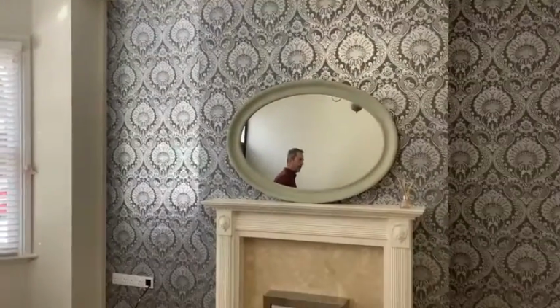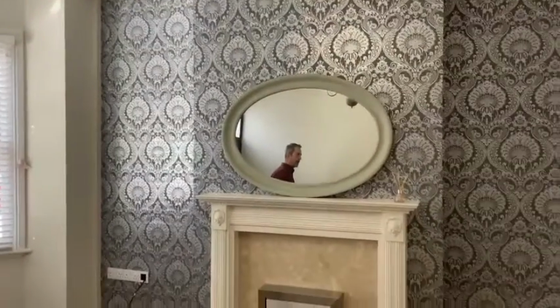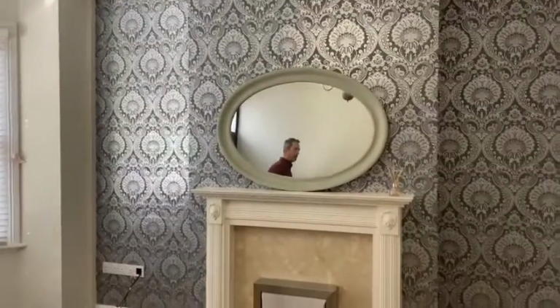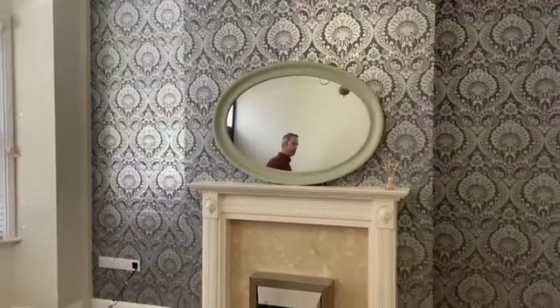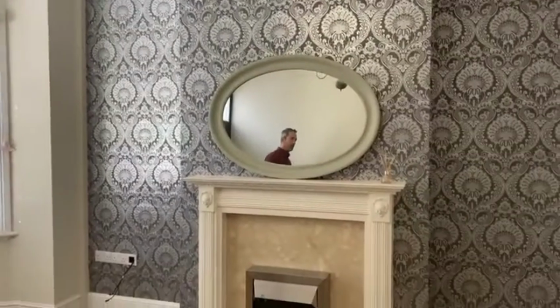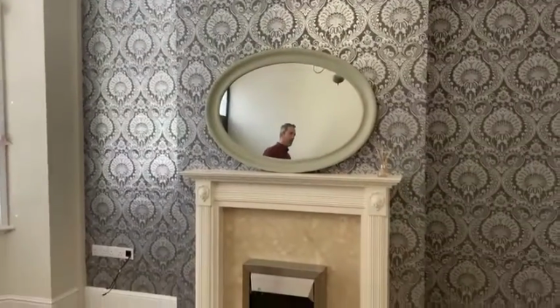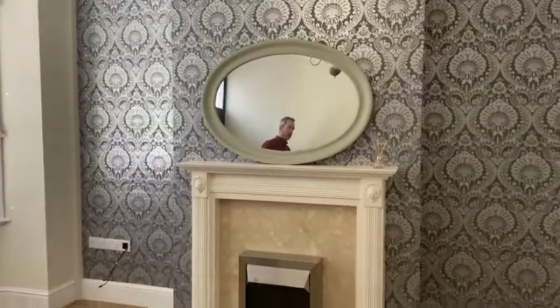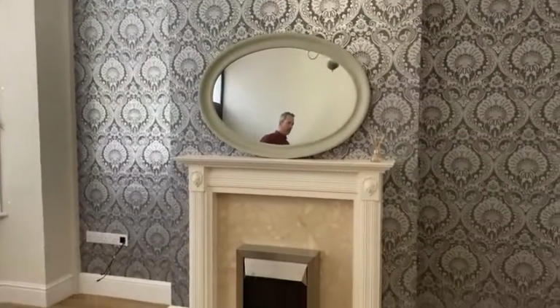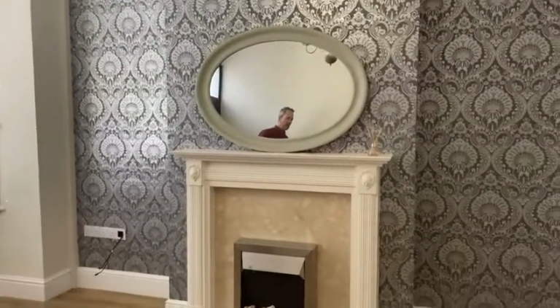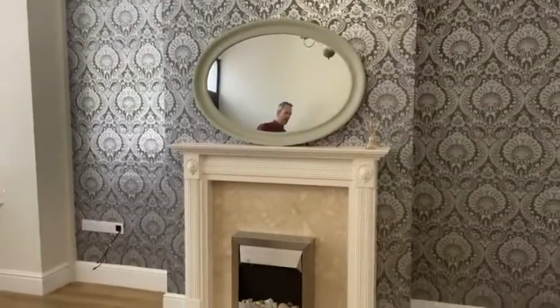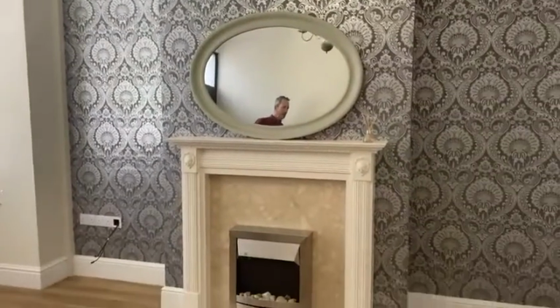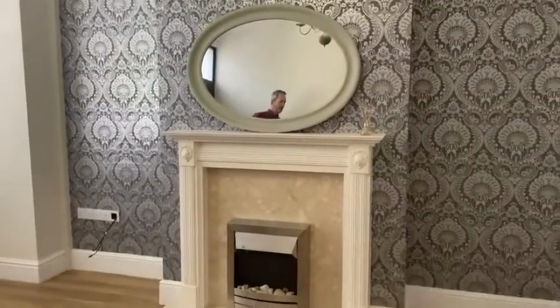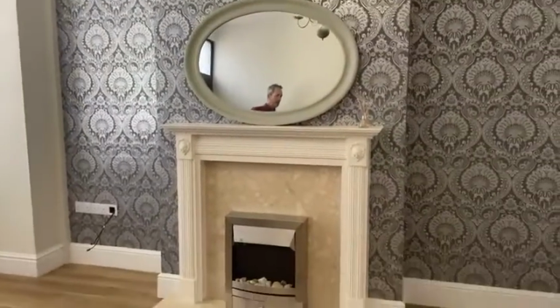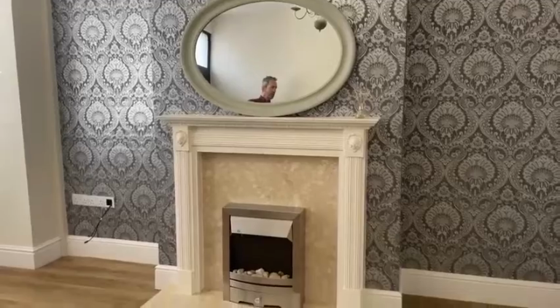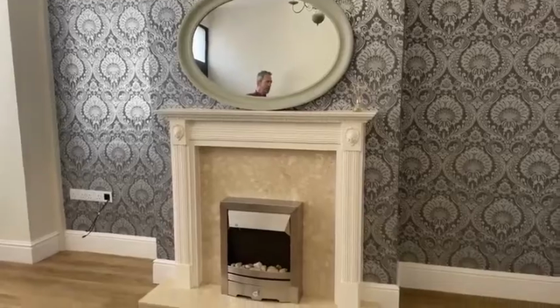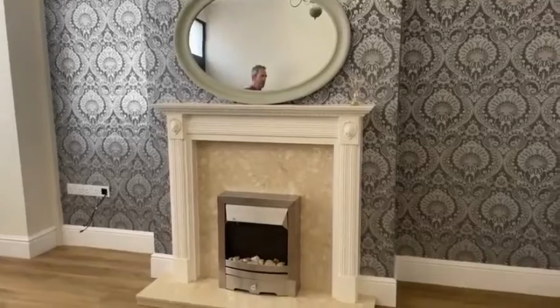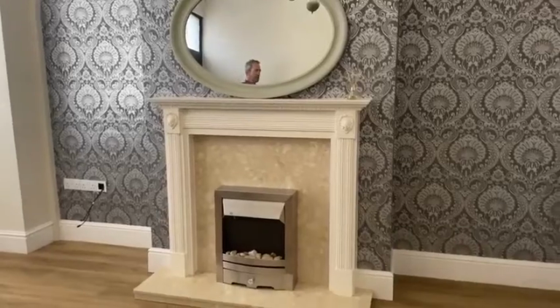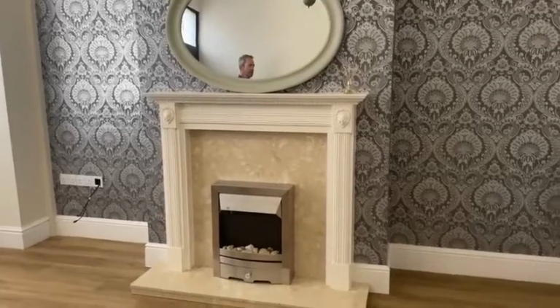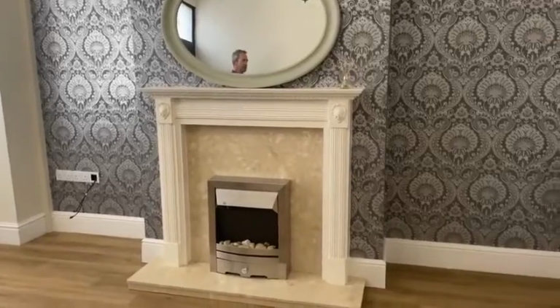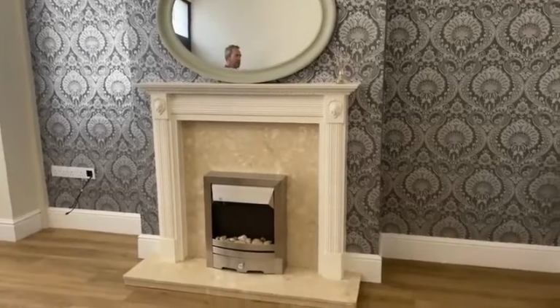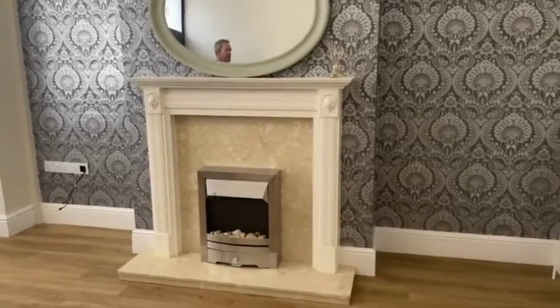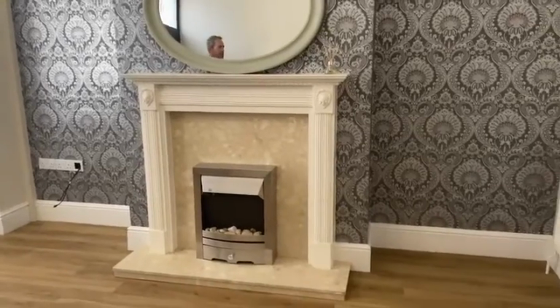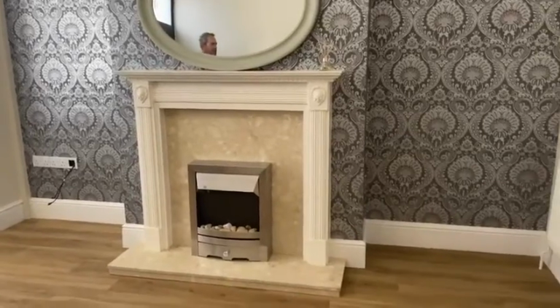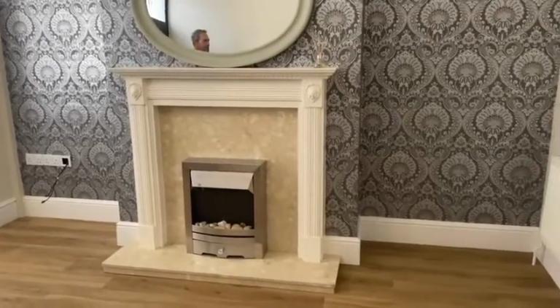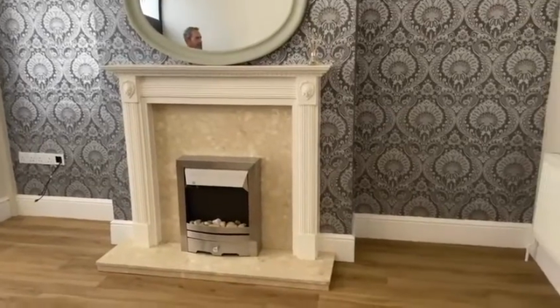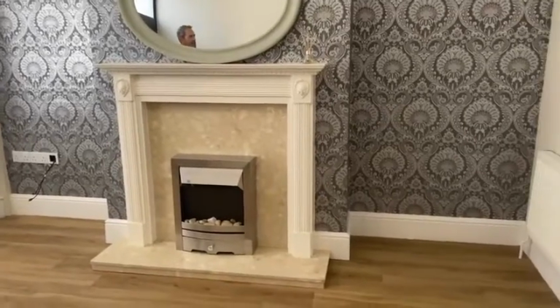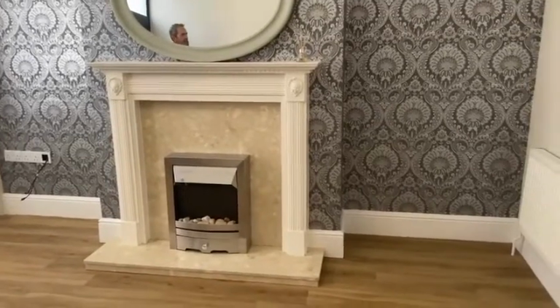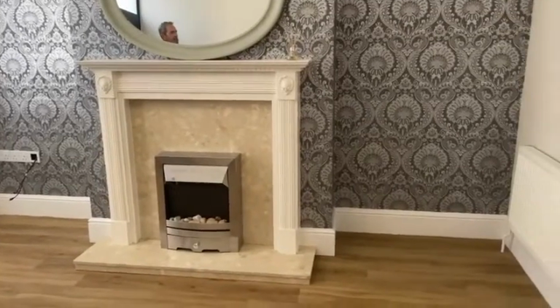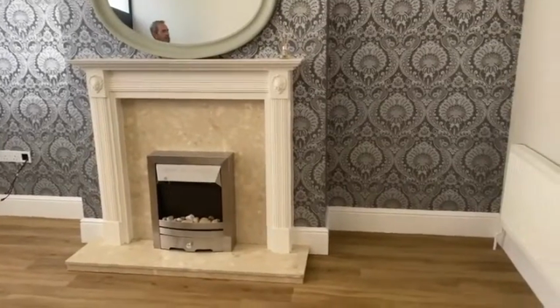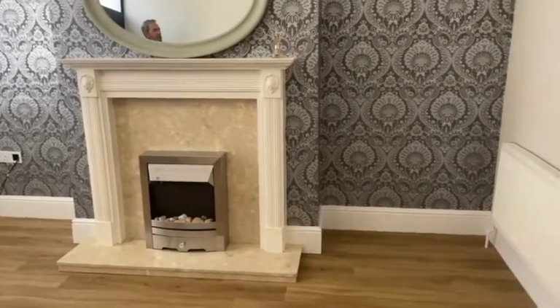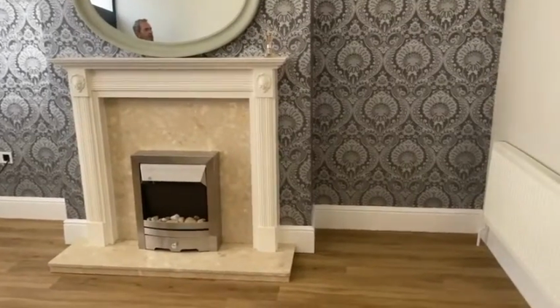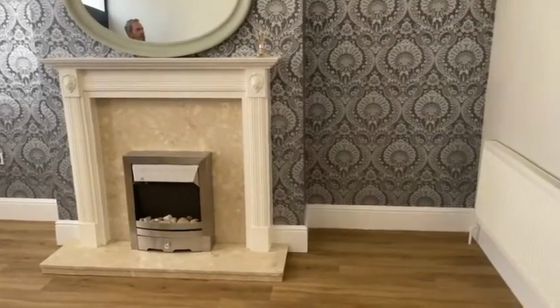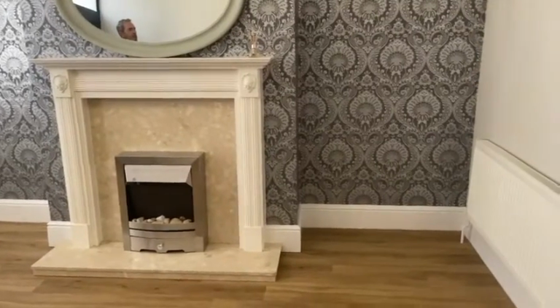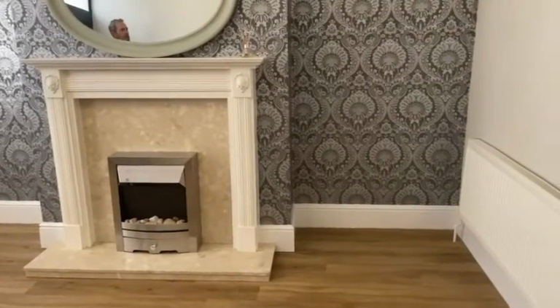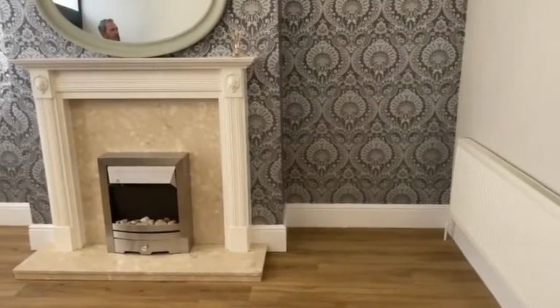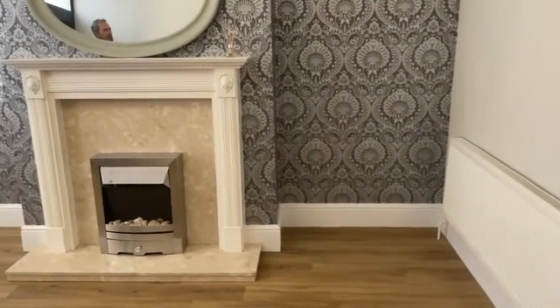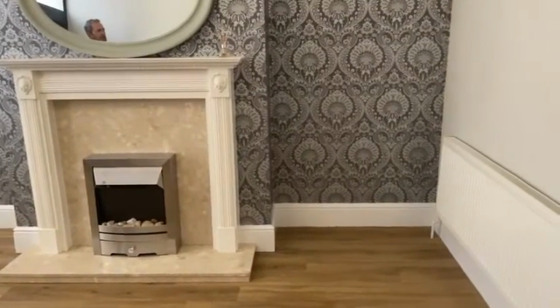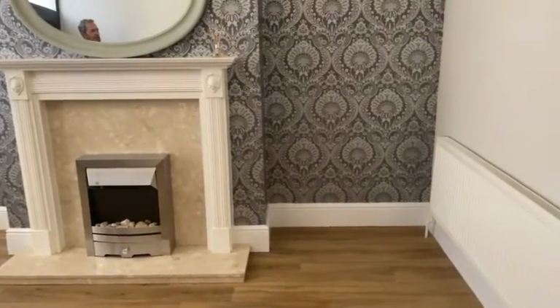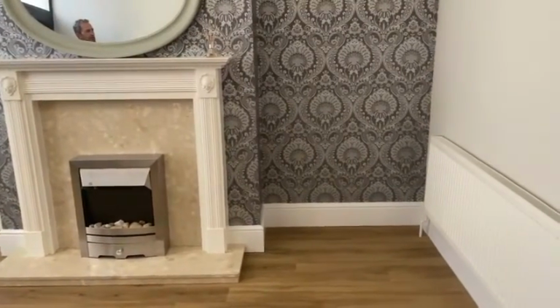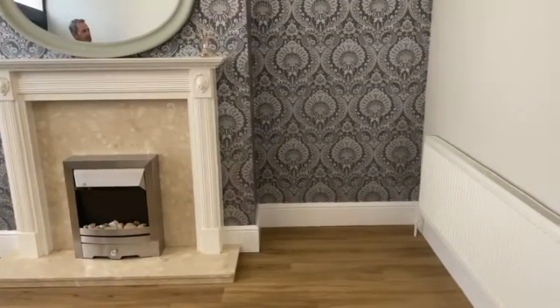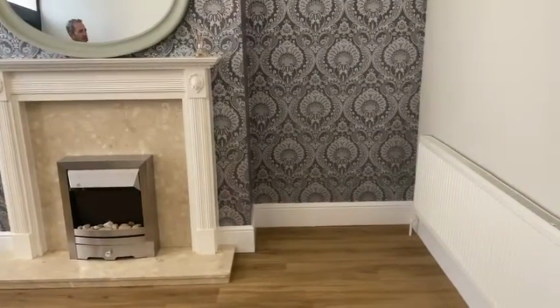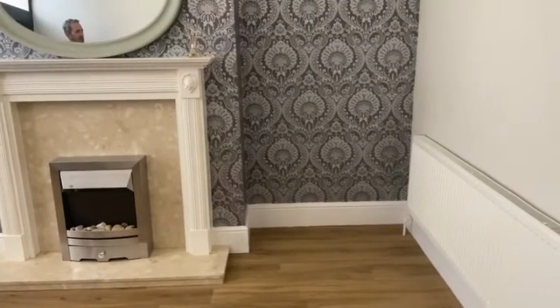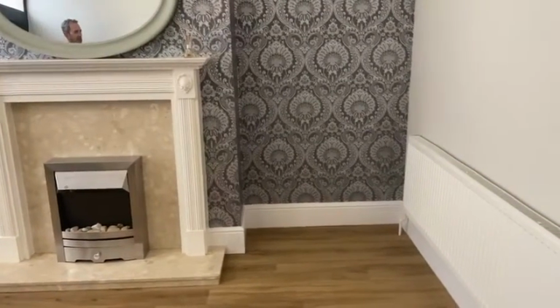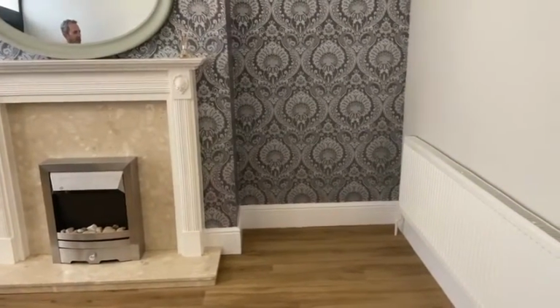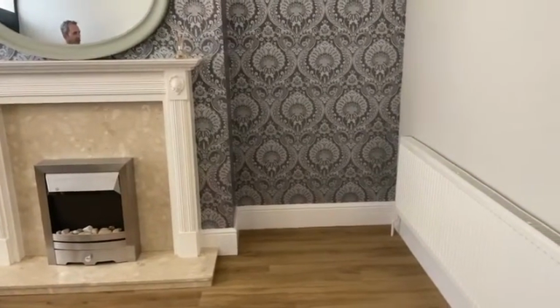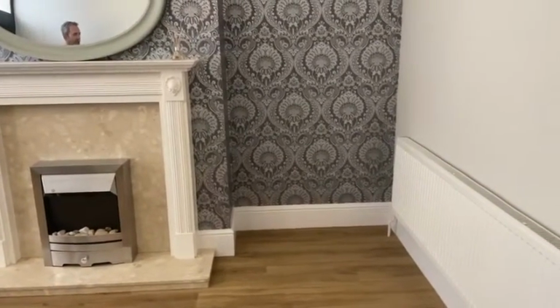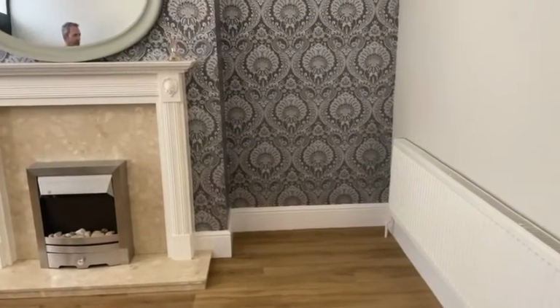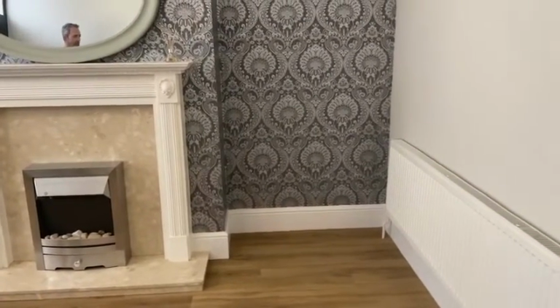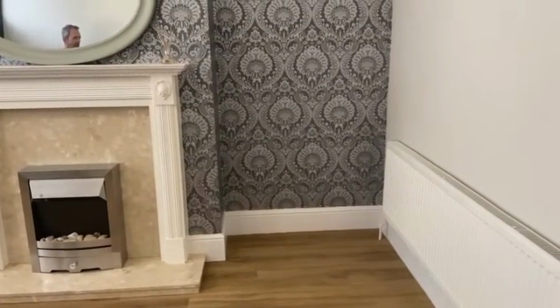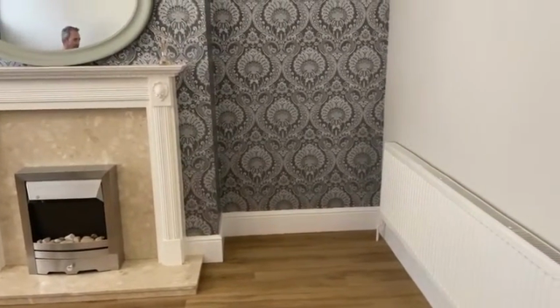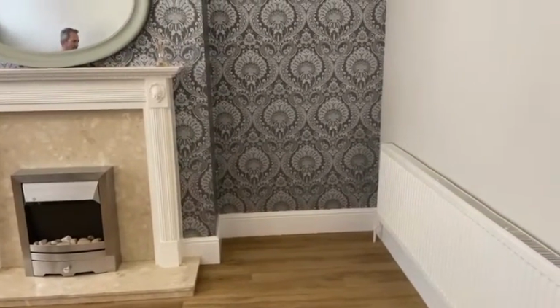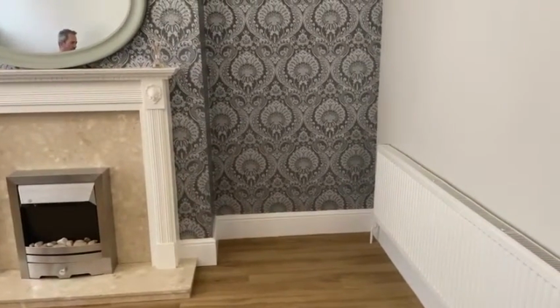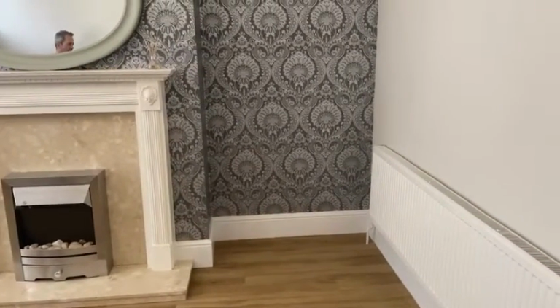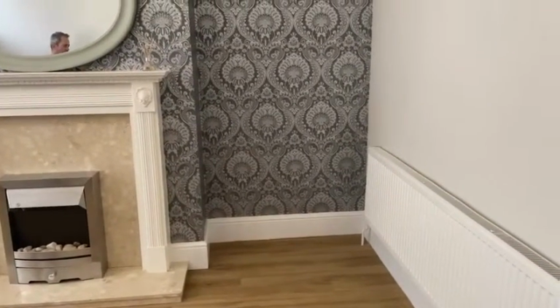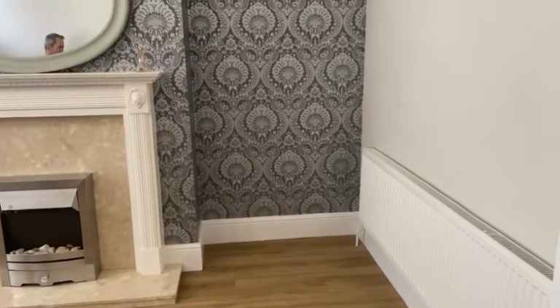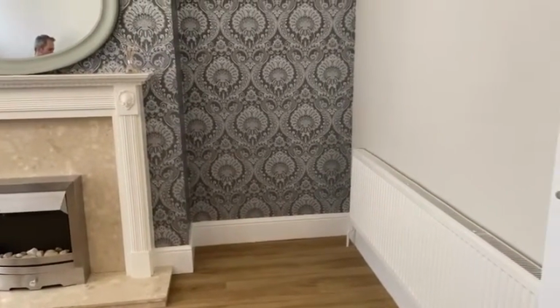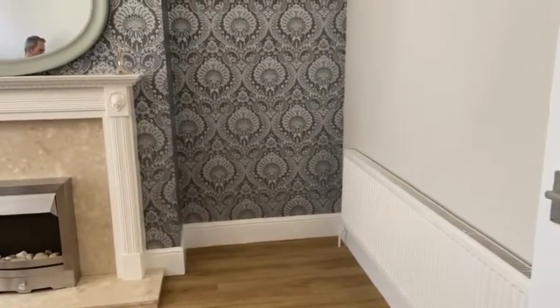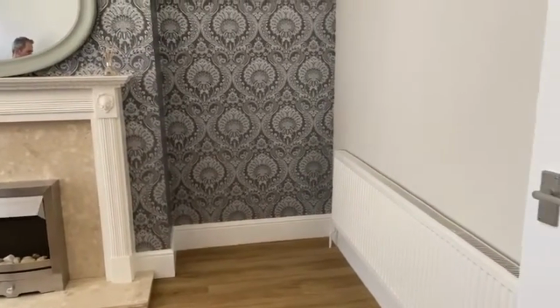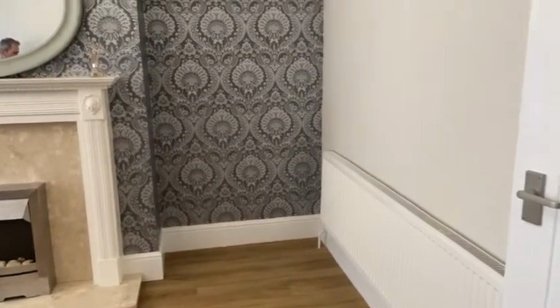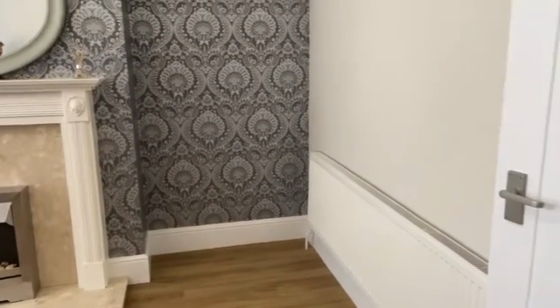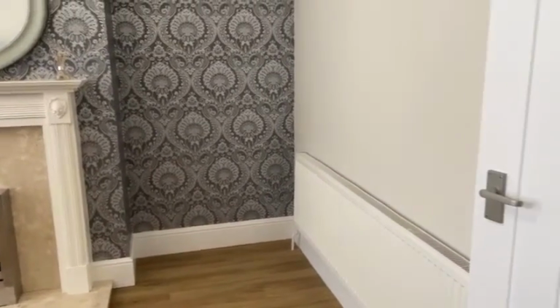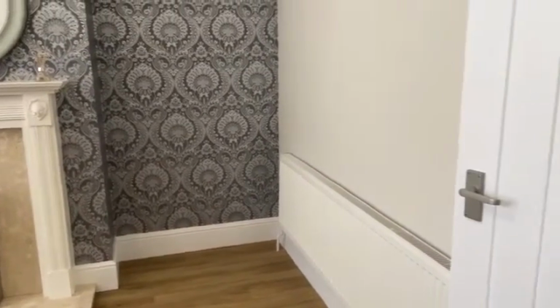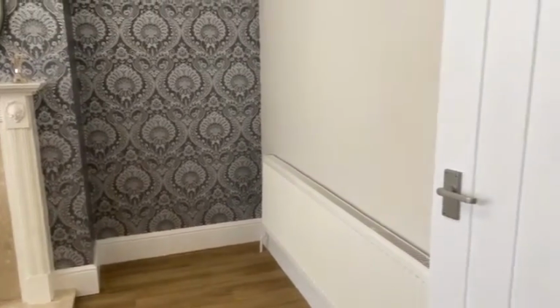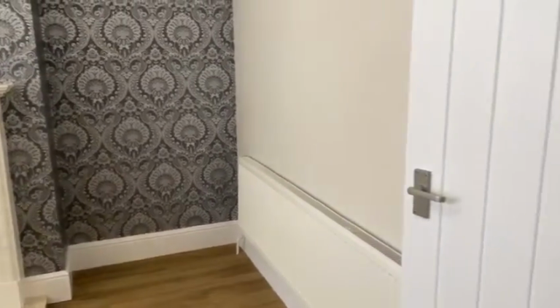It's got high, lofty ceilings, deep skirting boards, and a door leads through to the inner hallway.